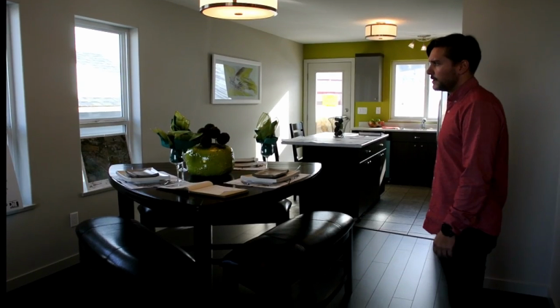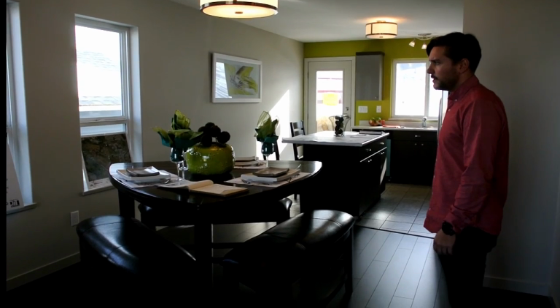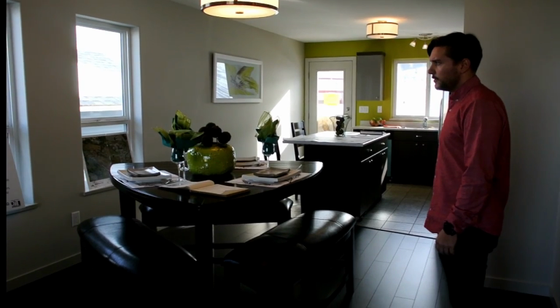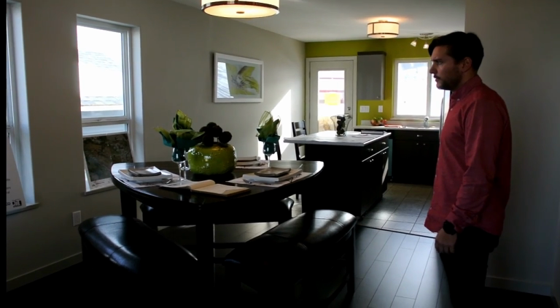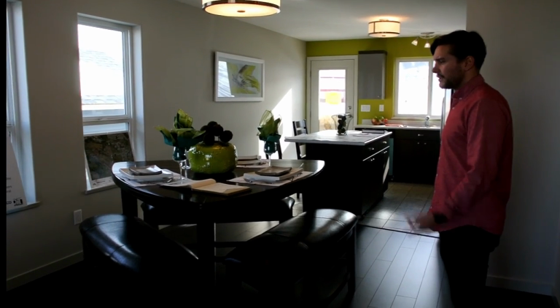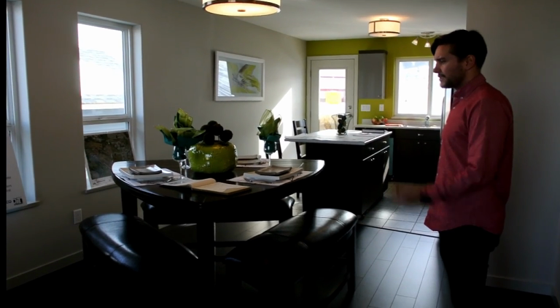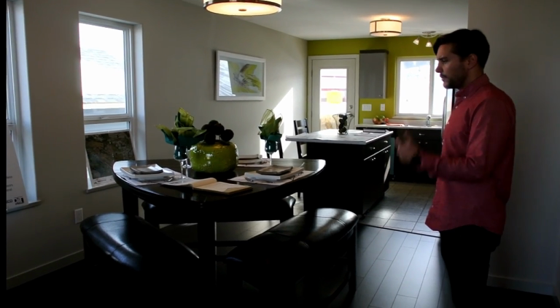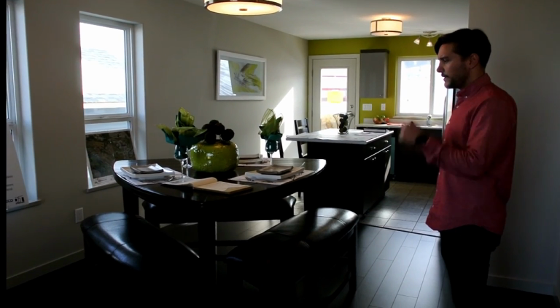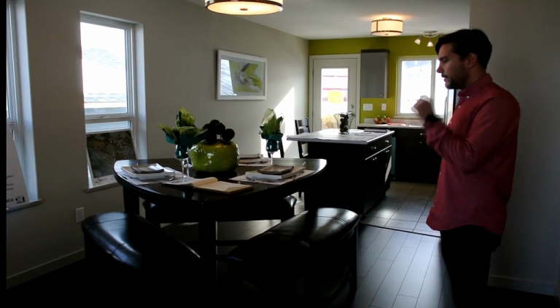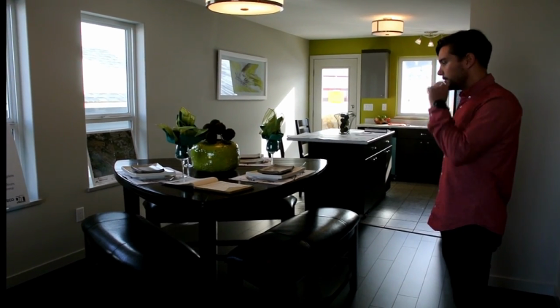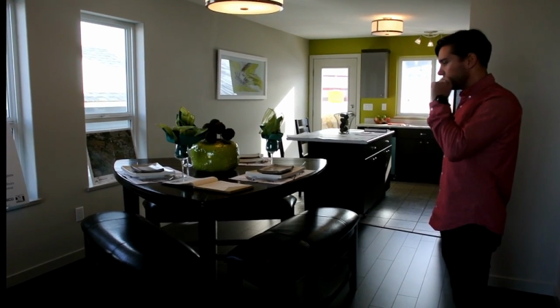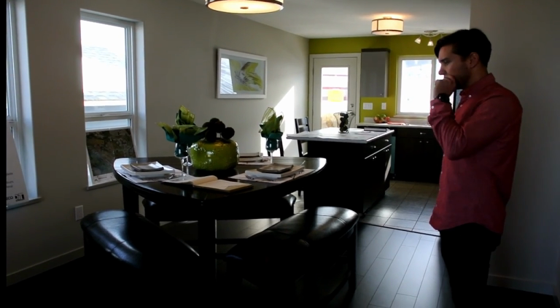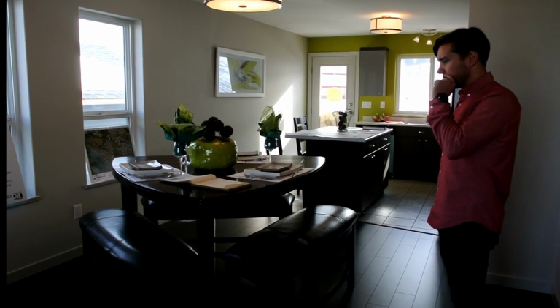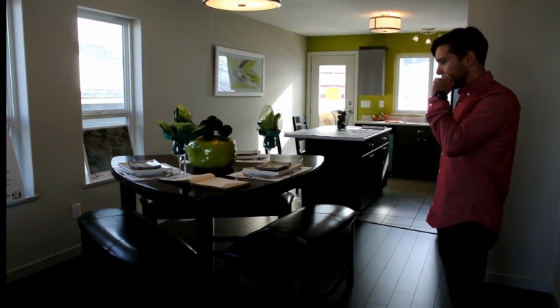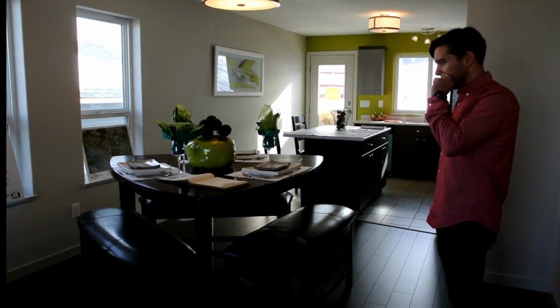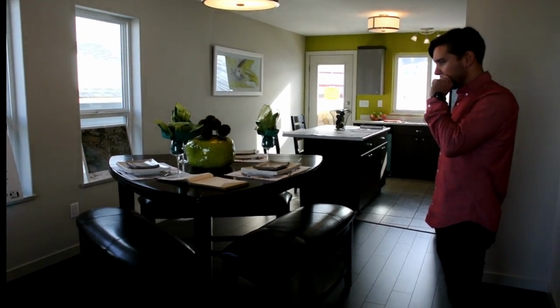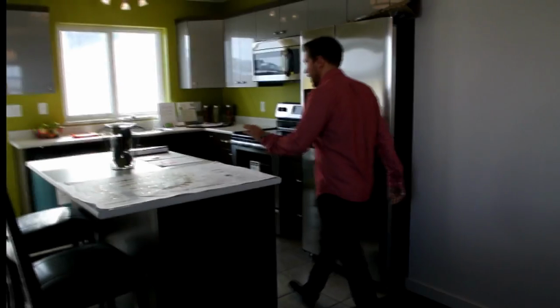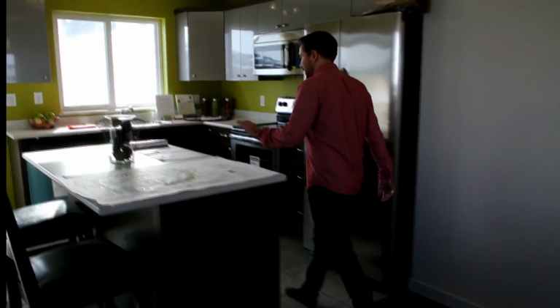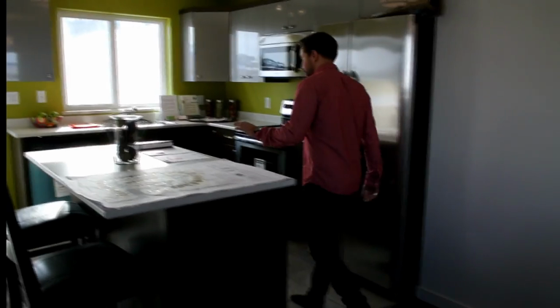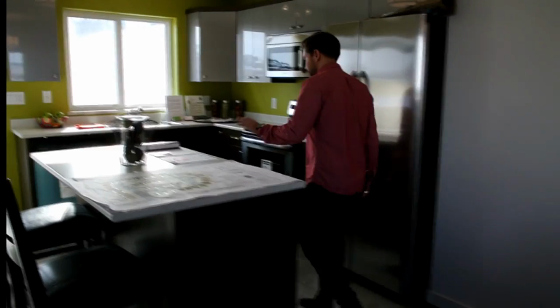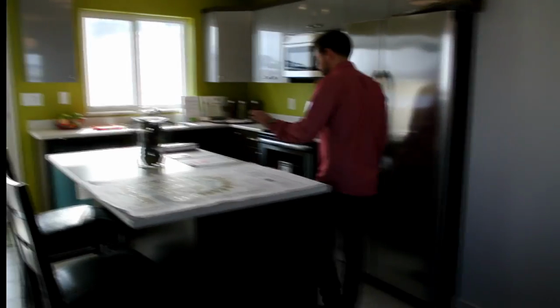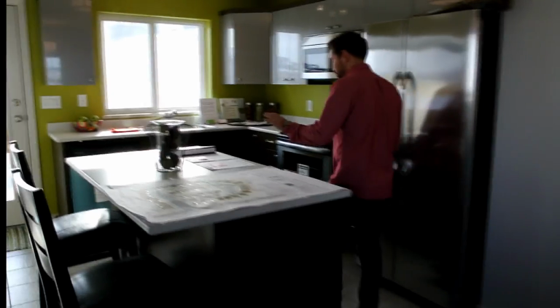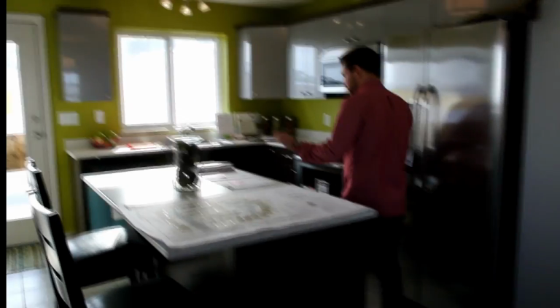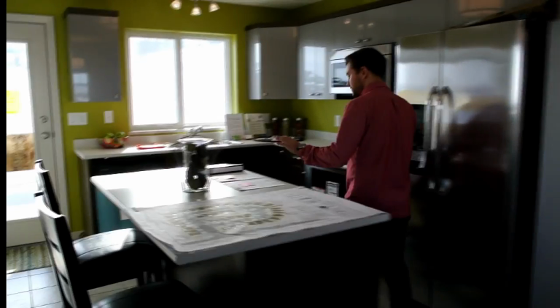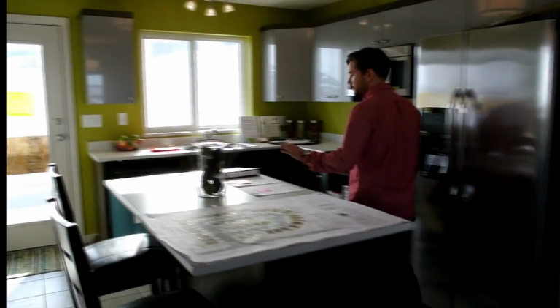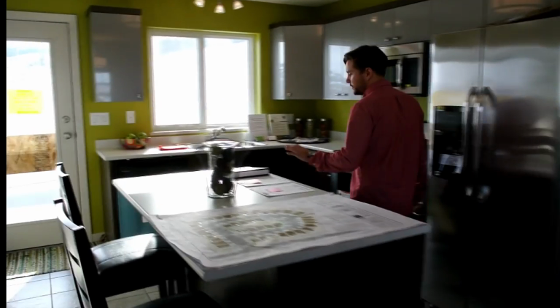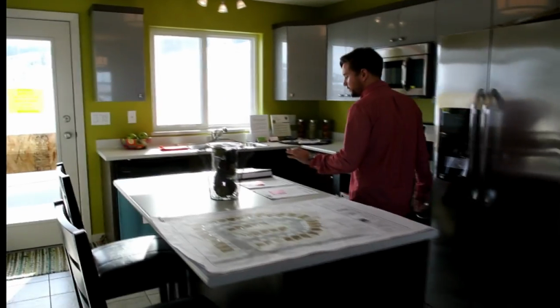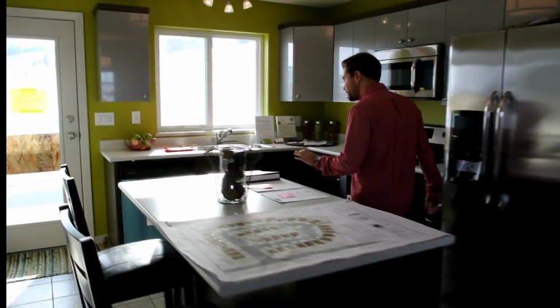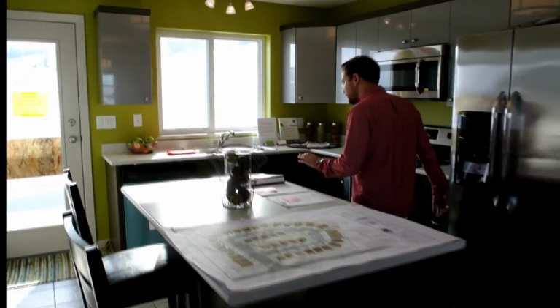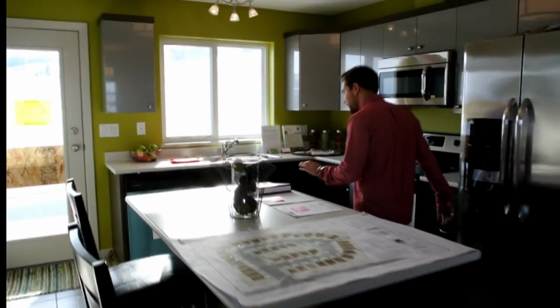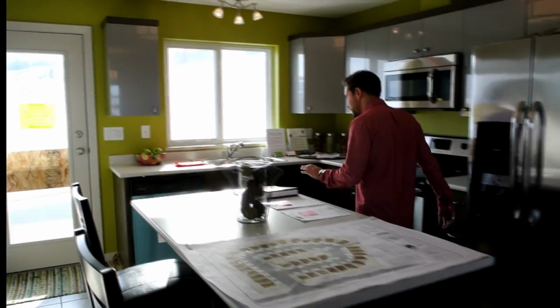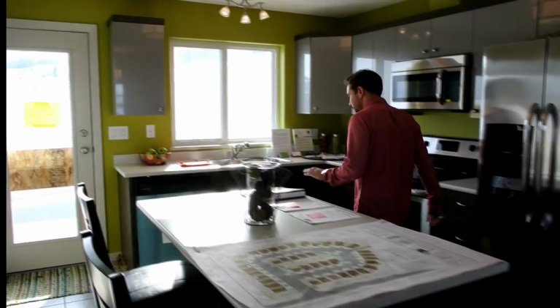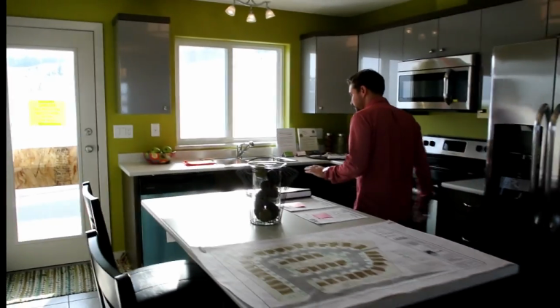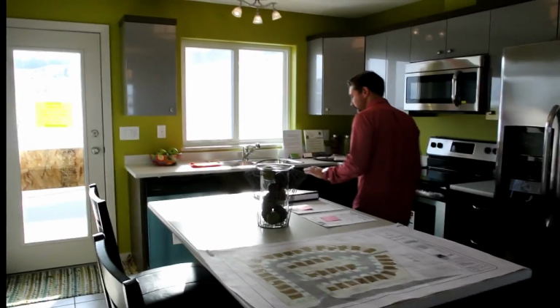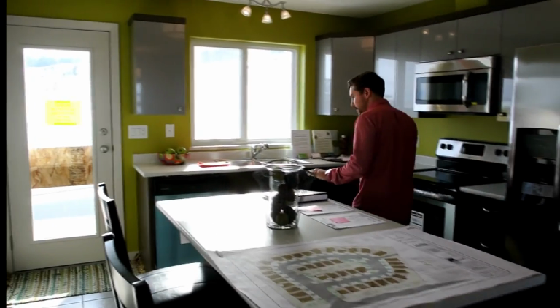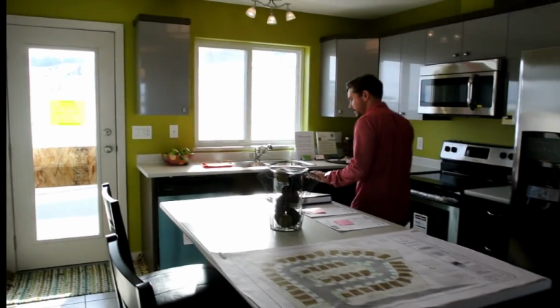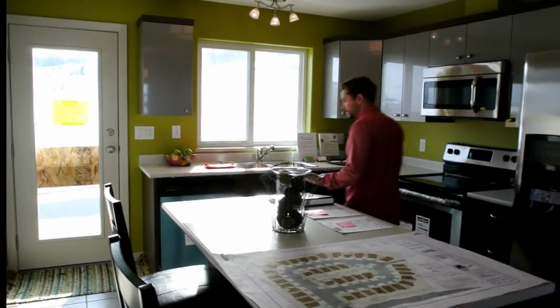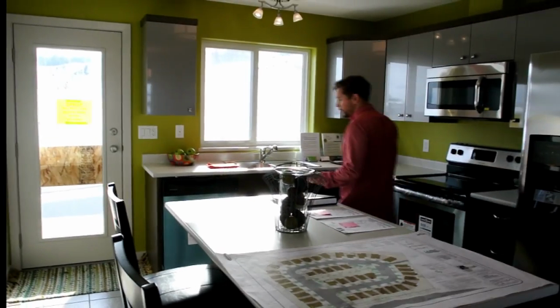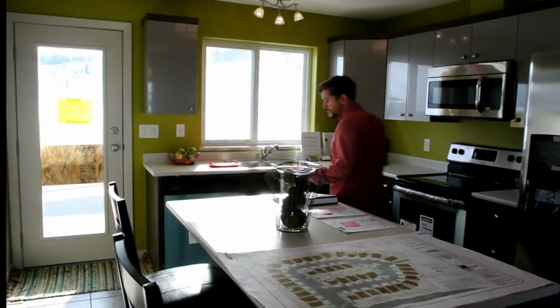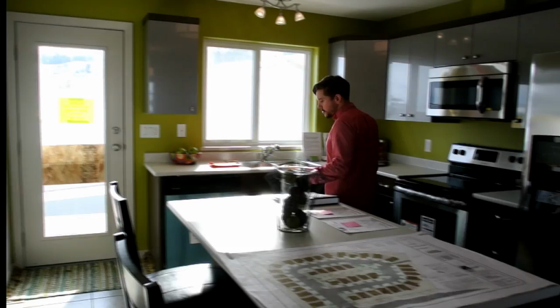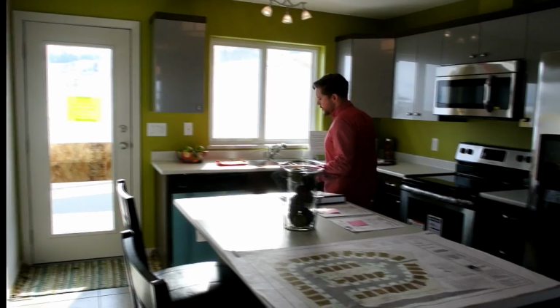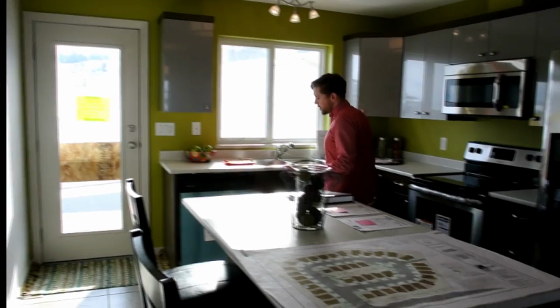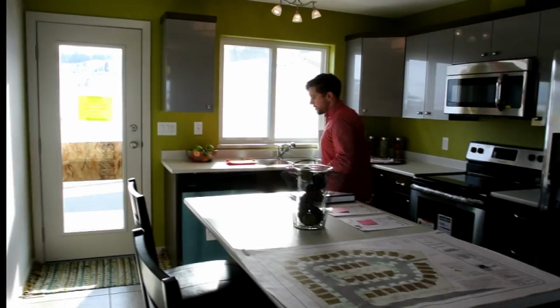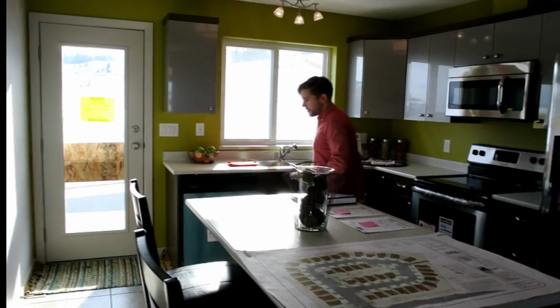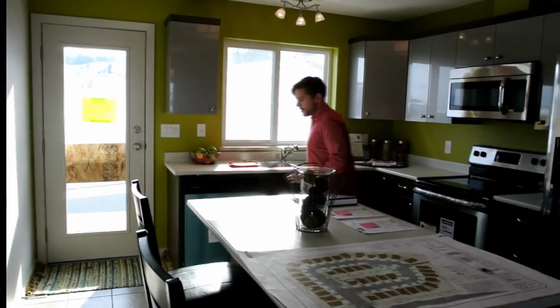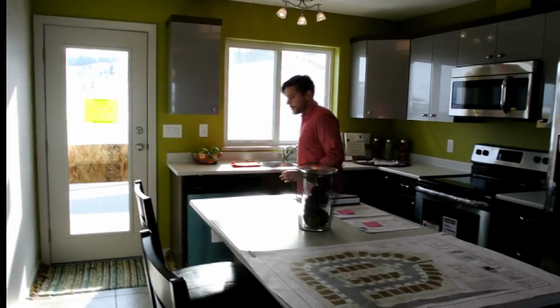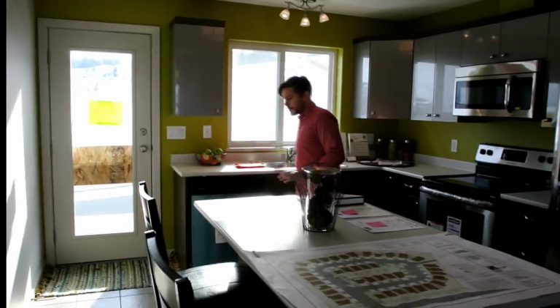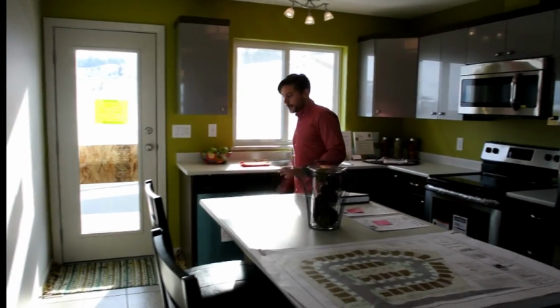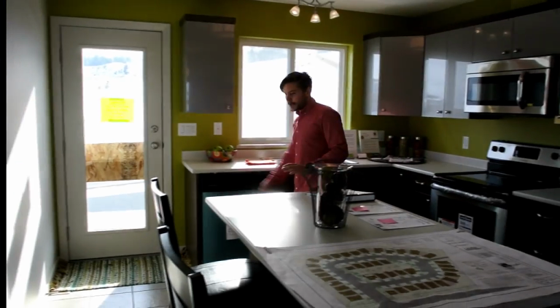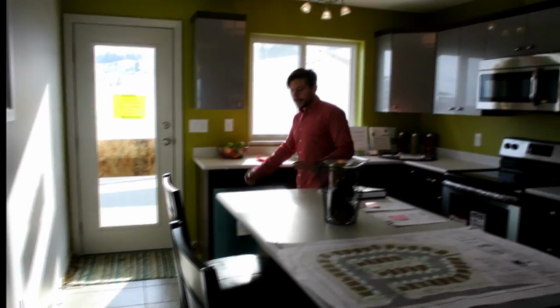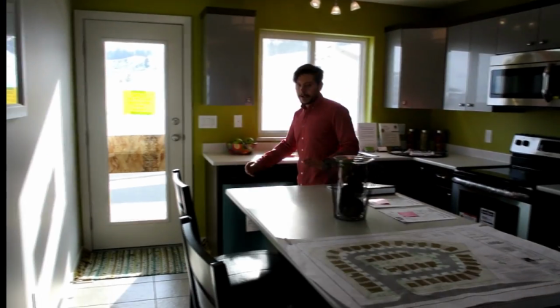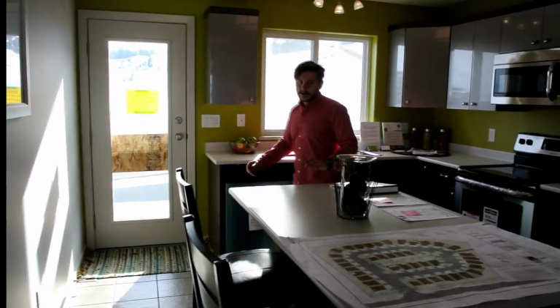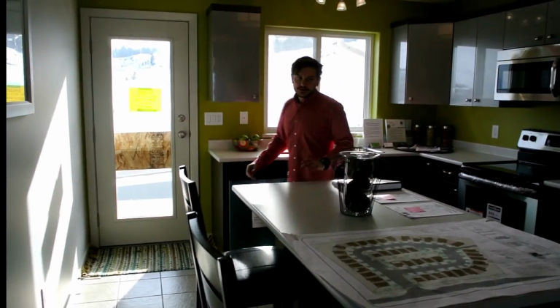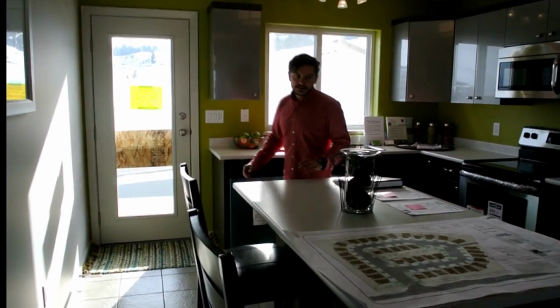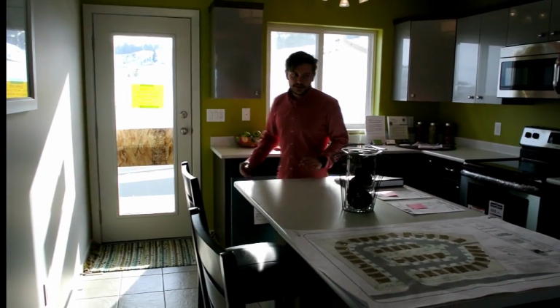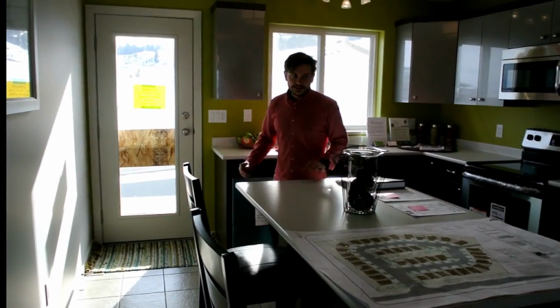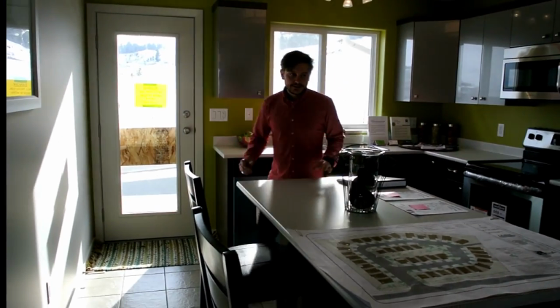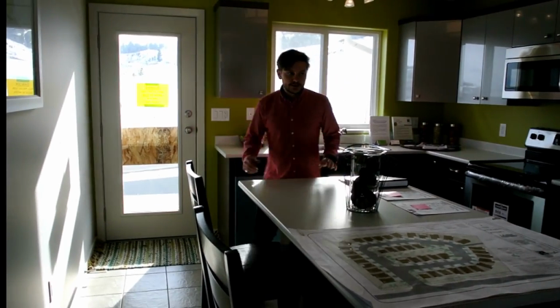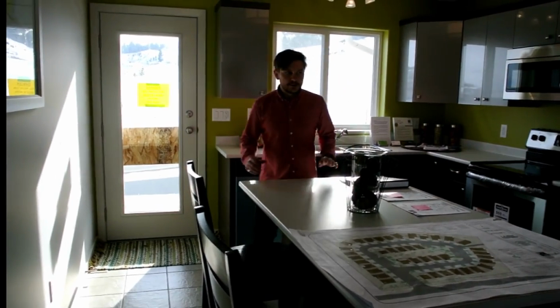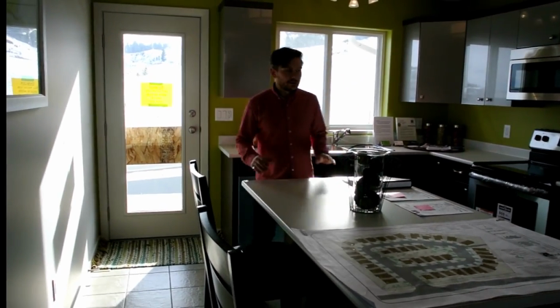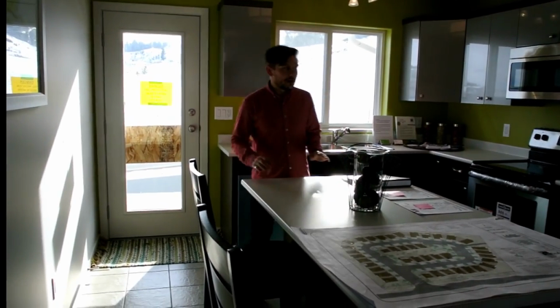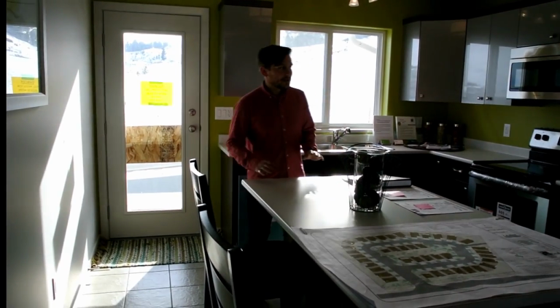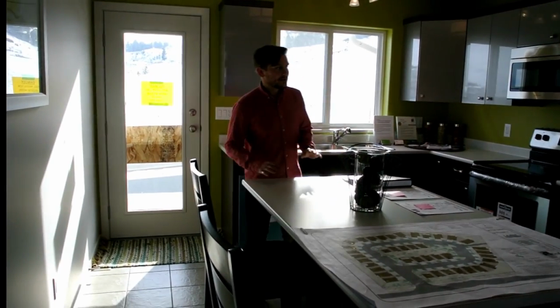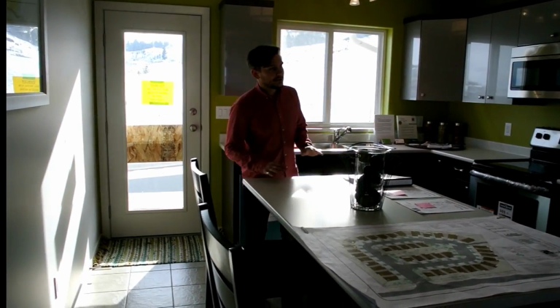Lots of windows. Open concept to your dining area and your kitchen. Island kitchen with tiled floor and stainless steel appliances.